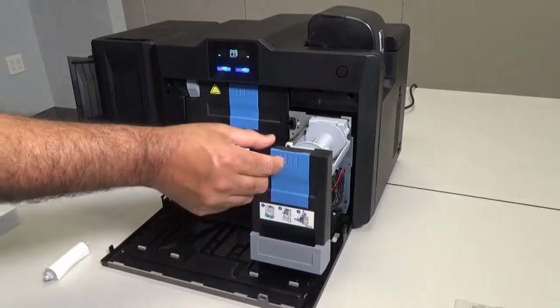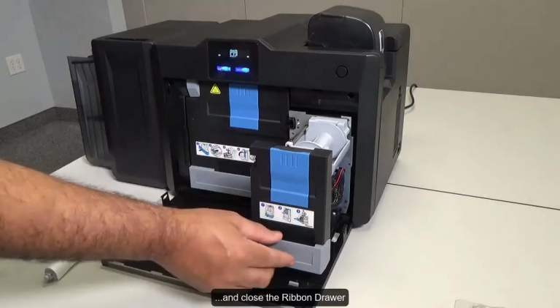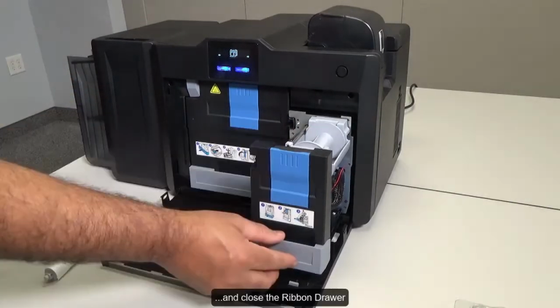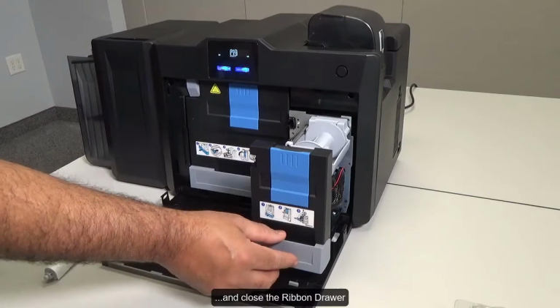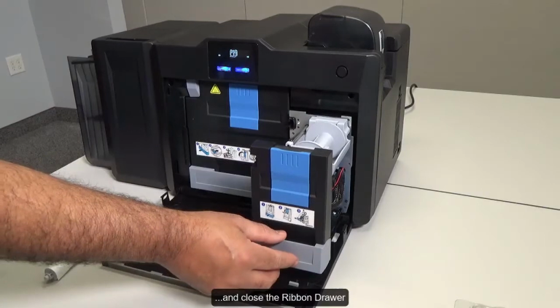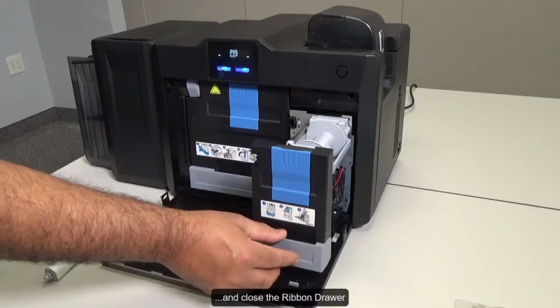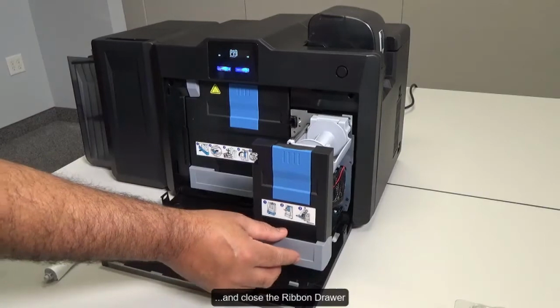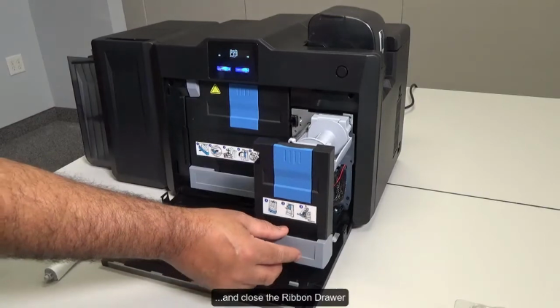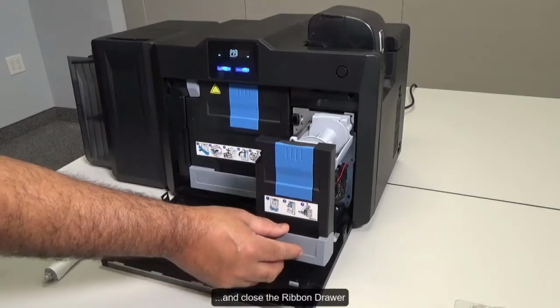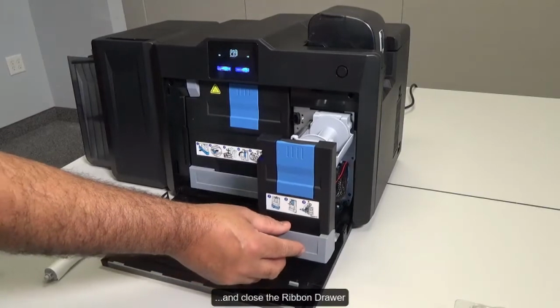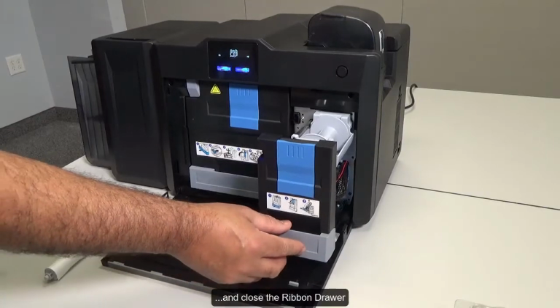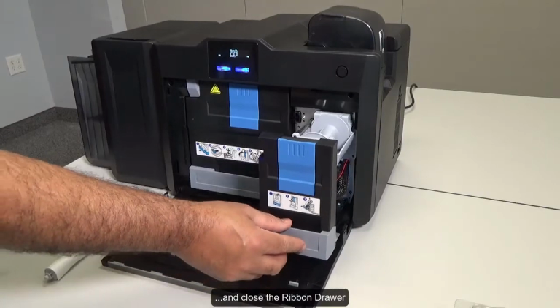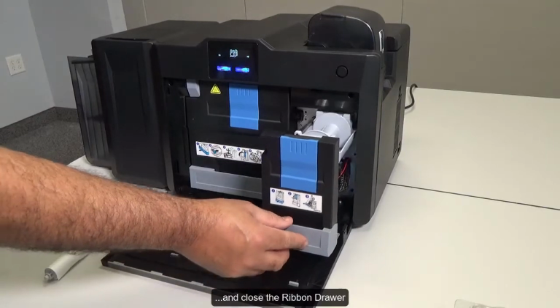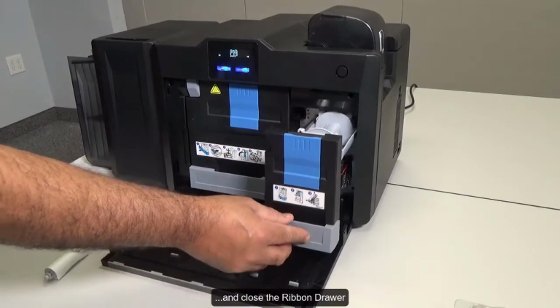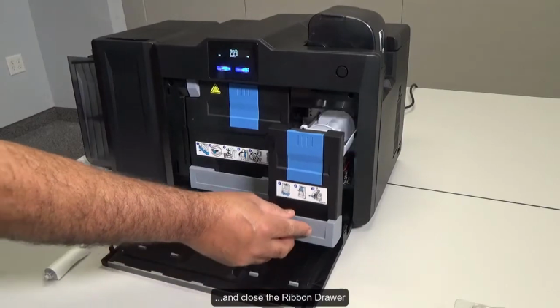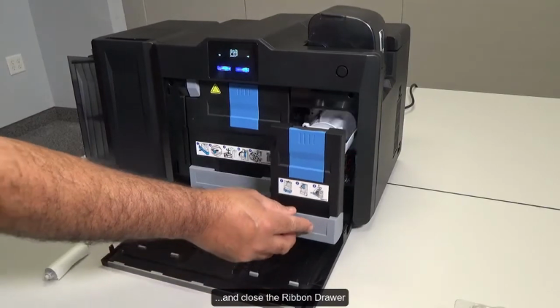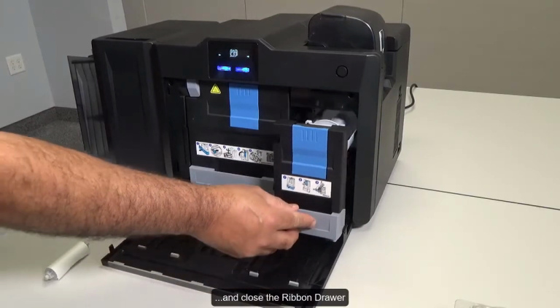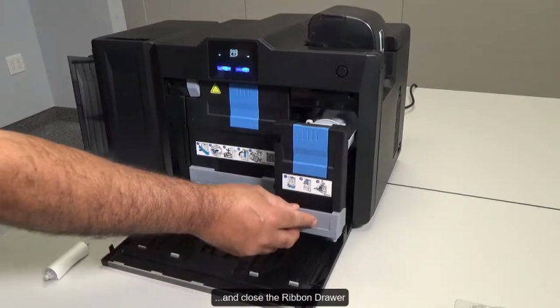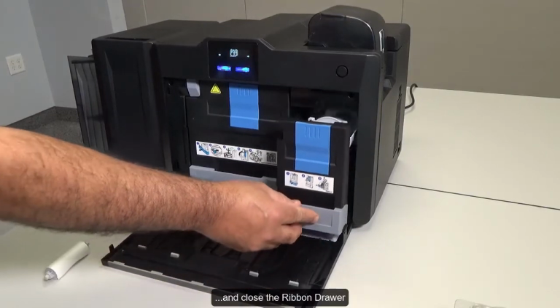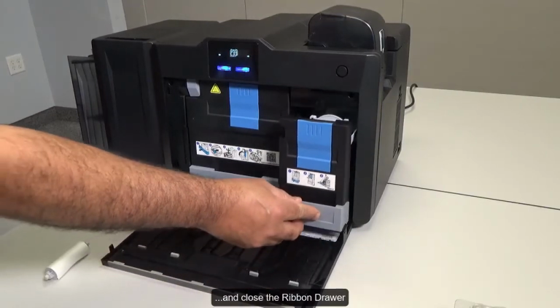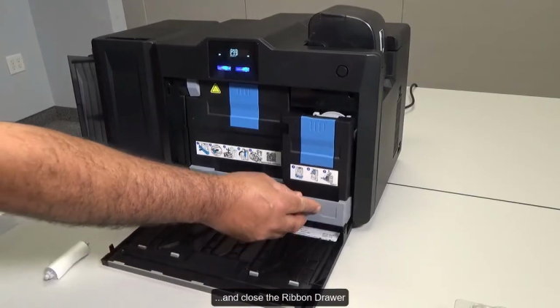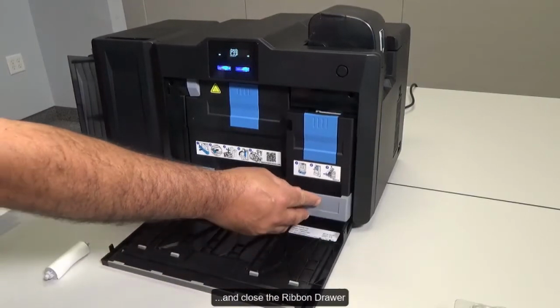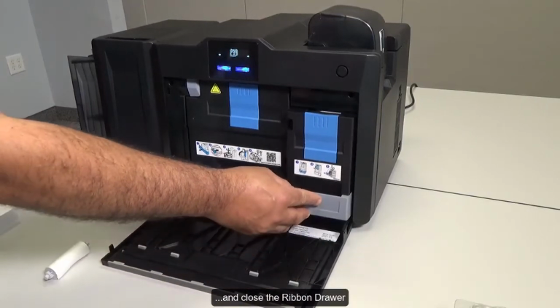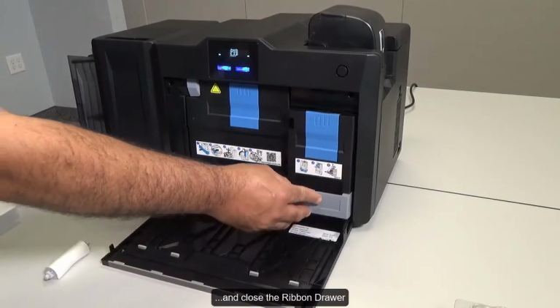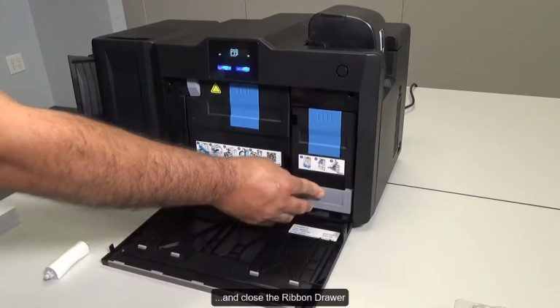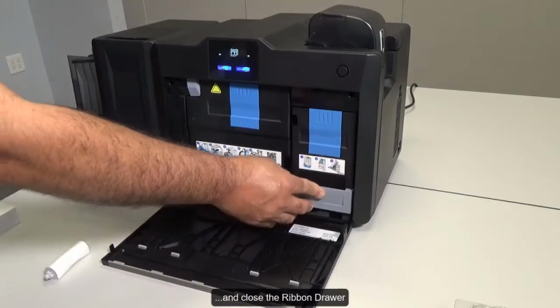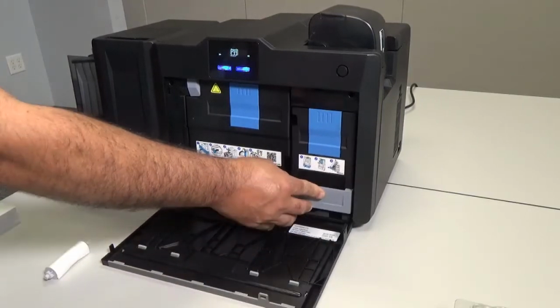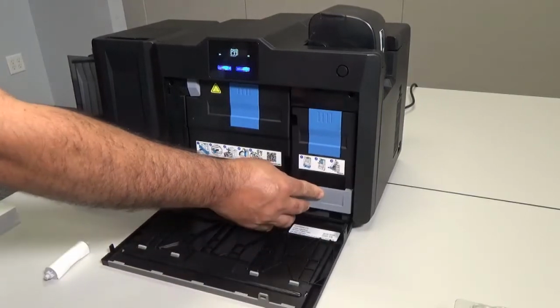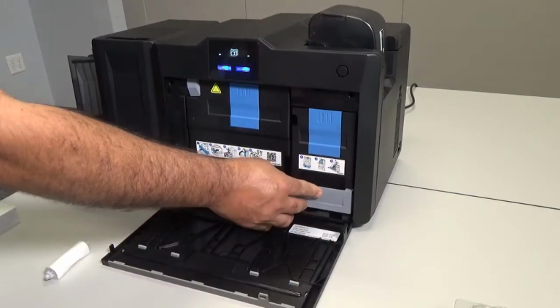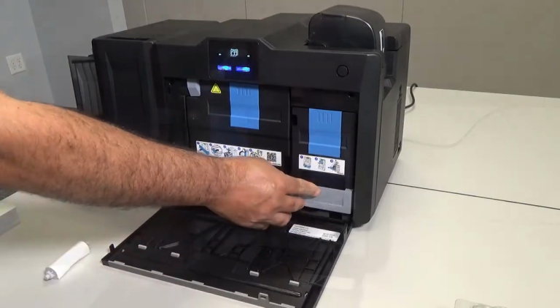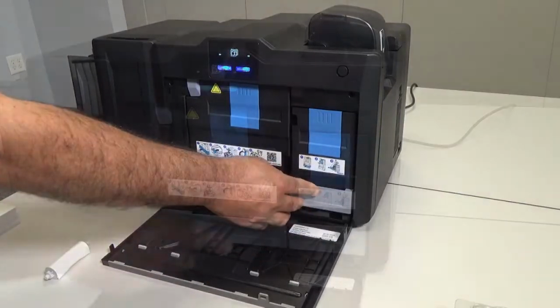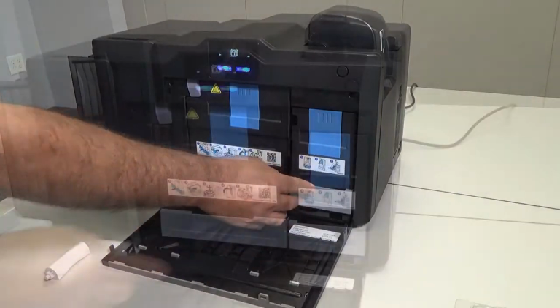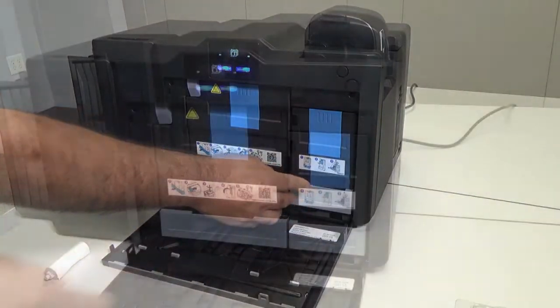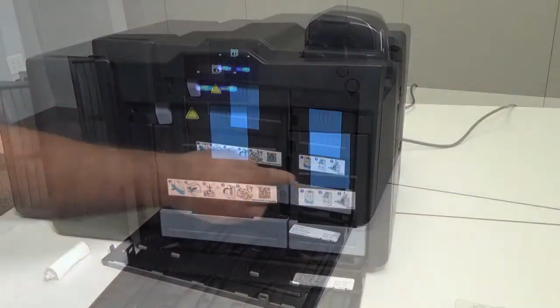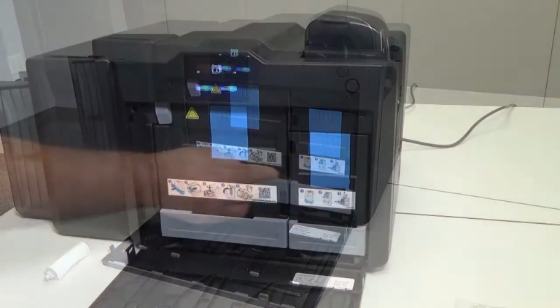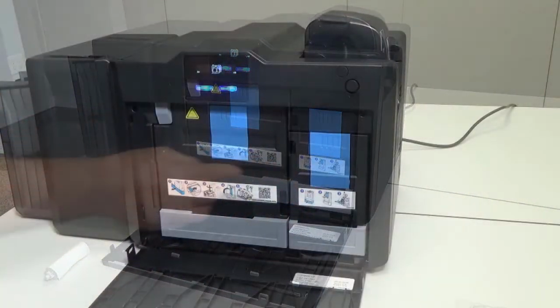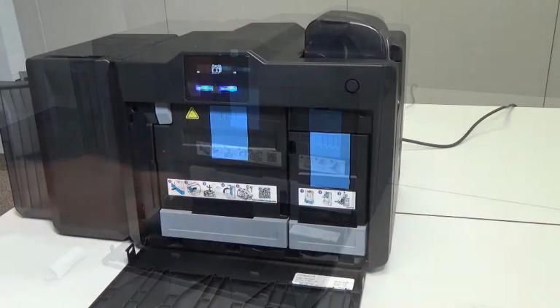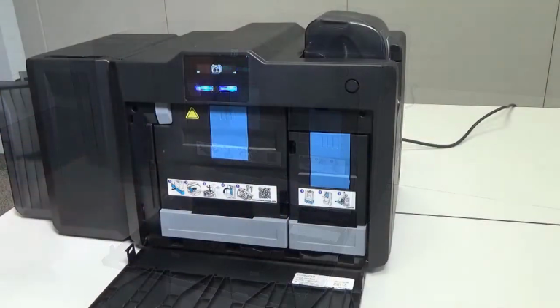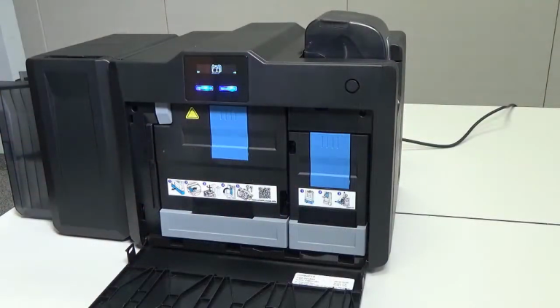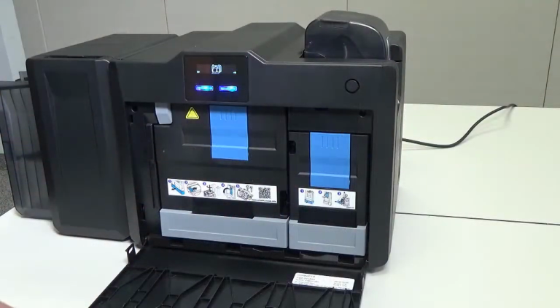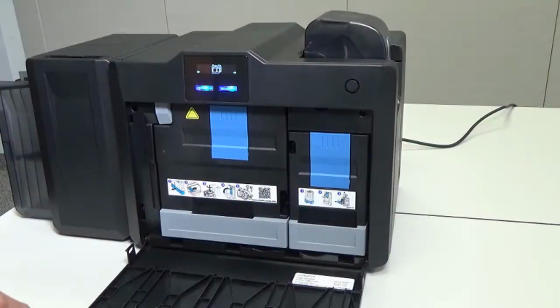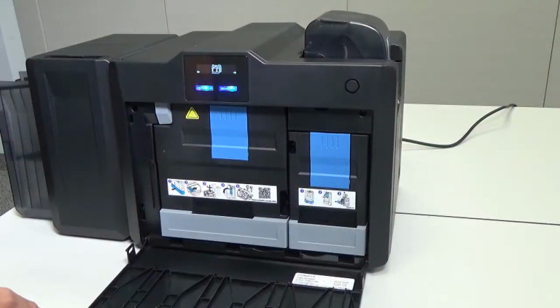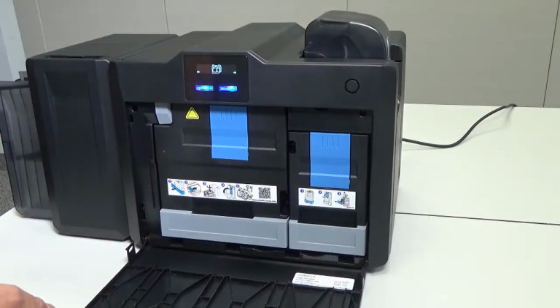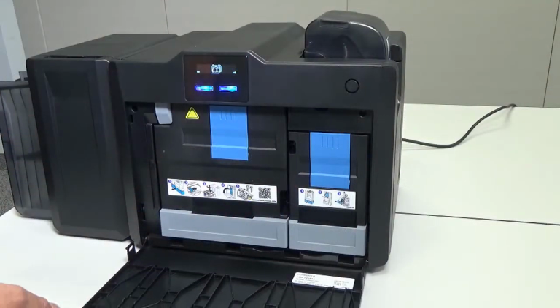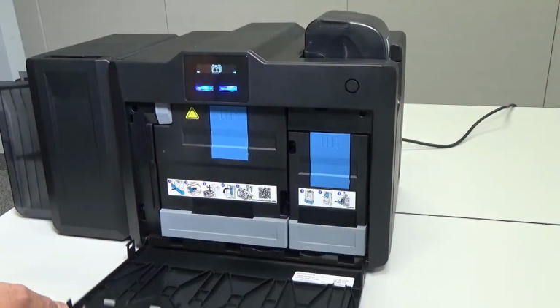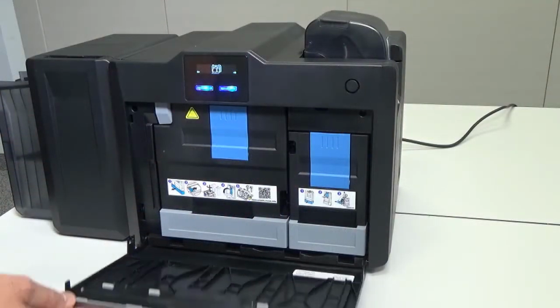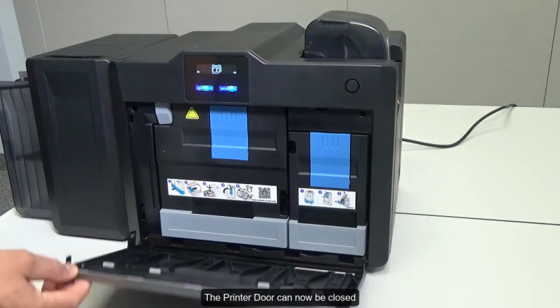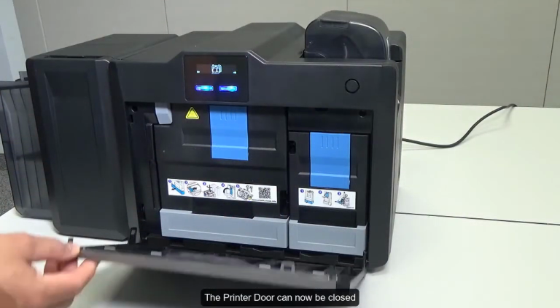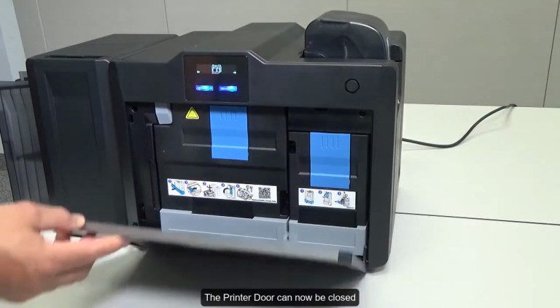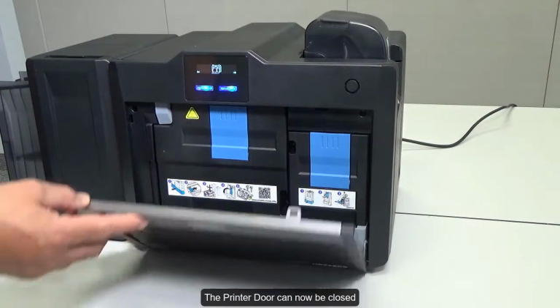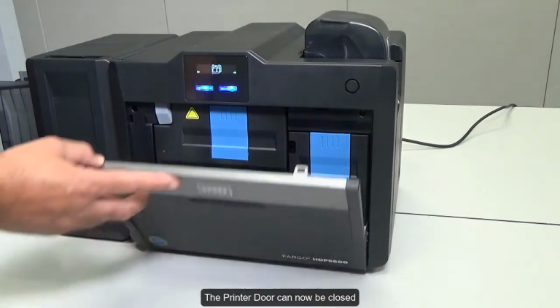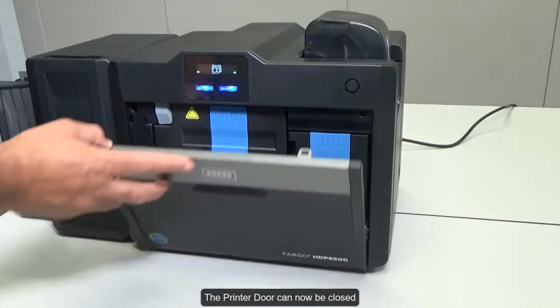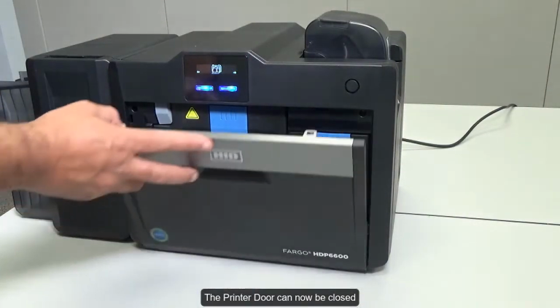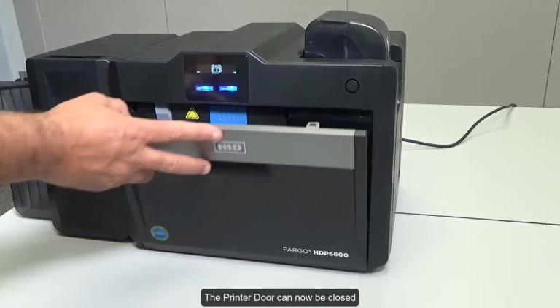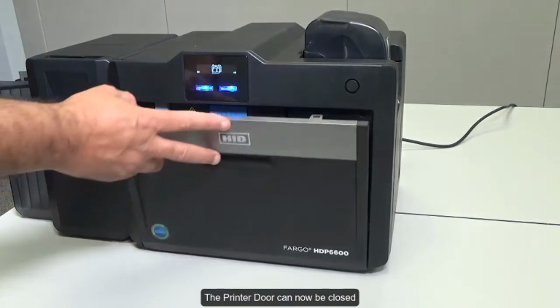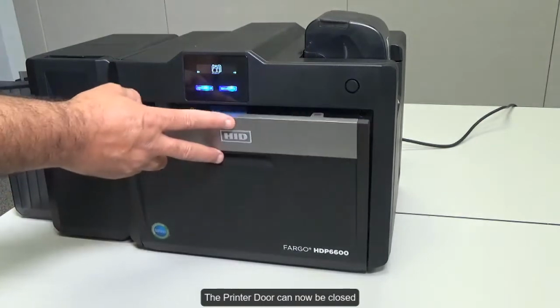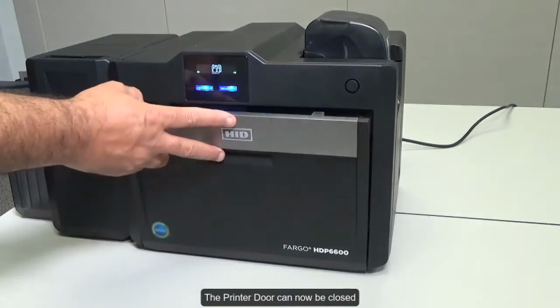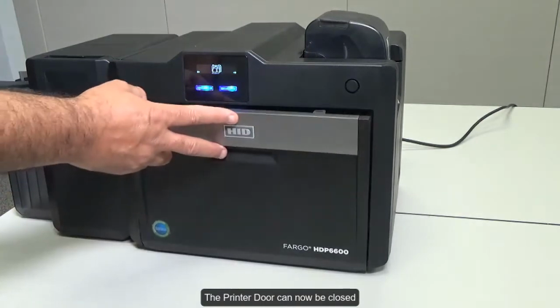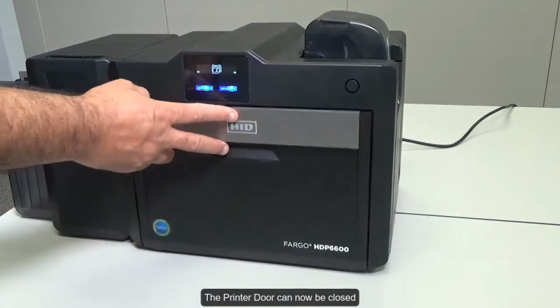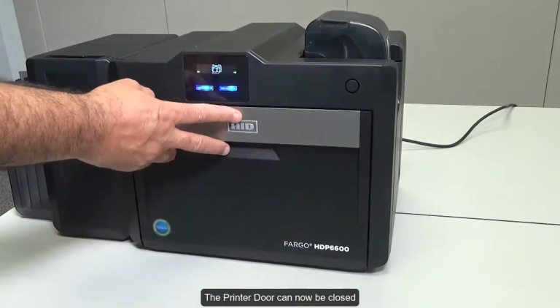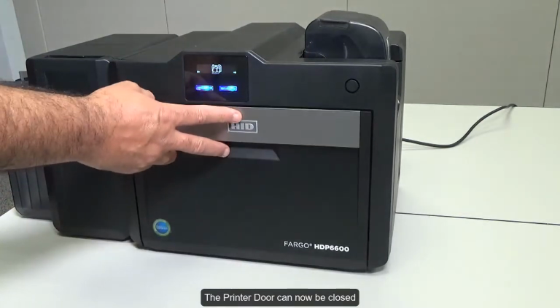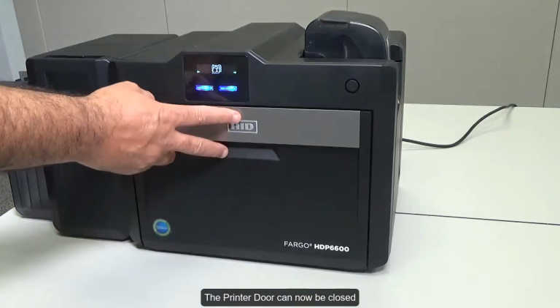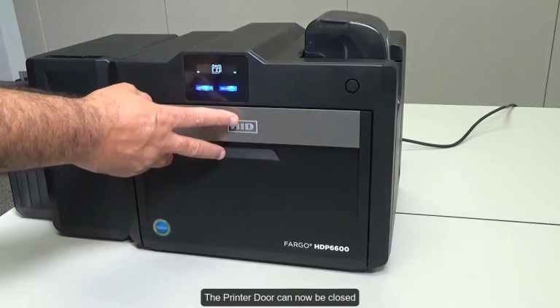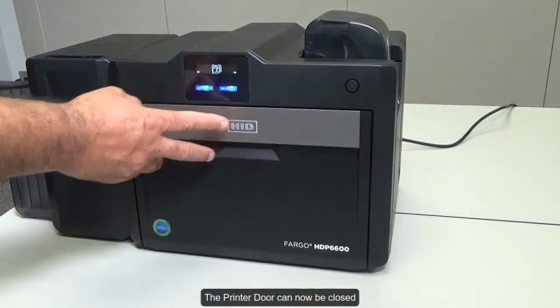Close the ribbon drawer. The printer door can now be closed.